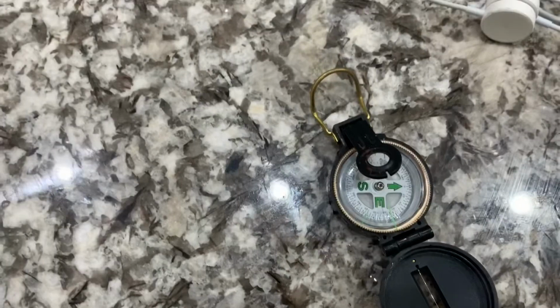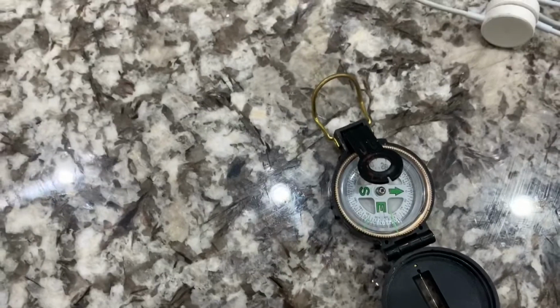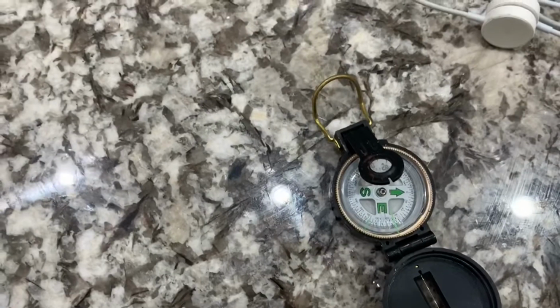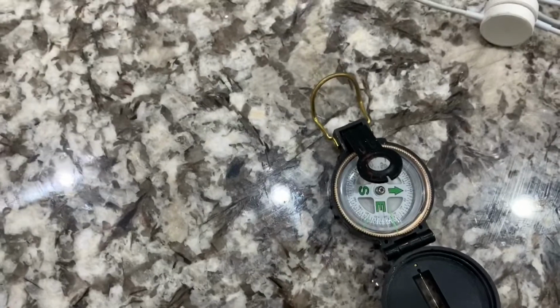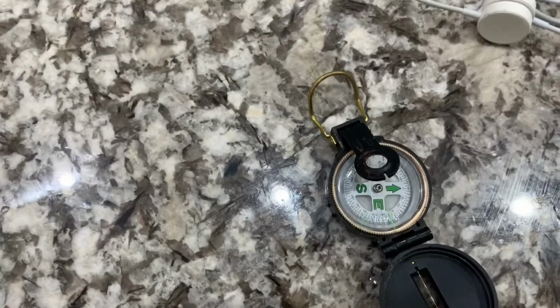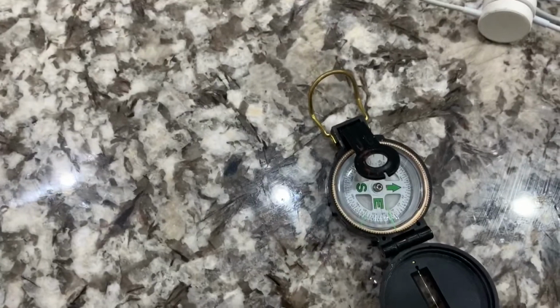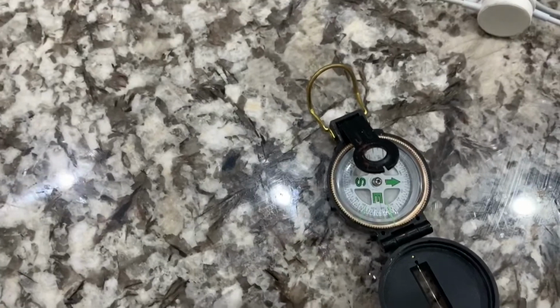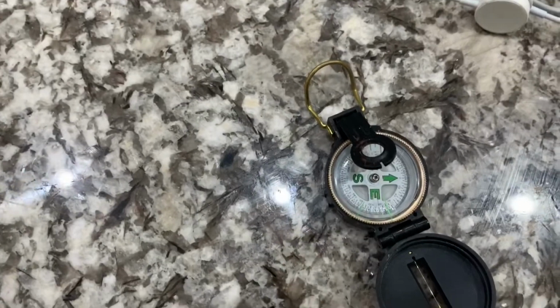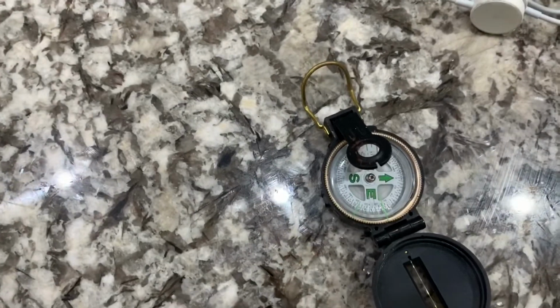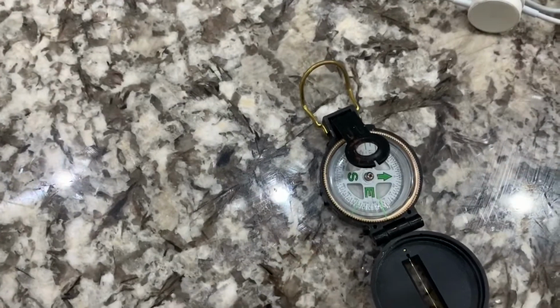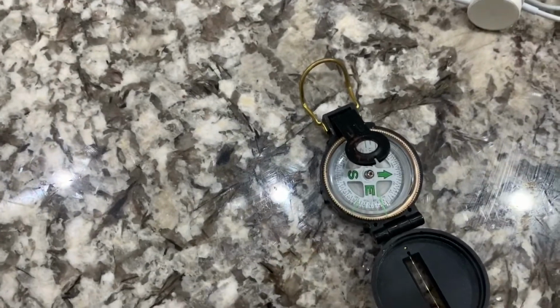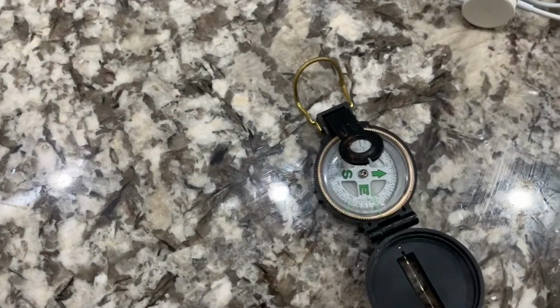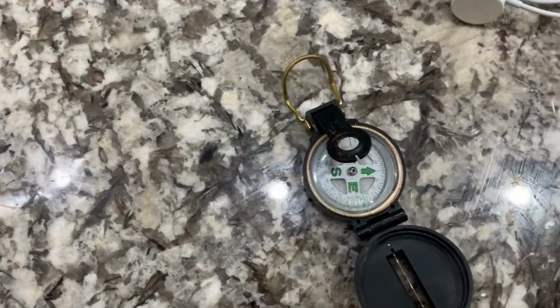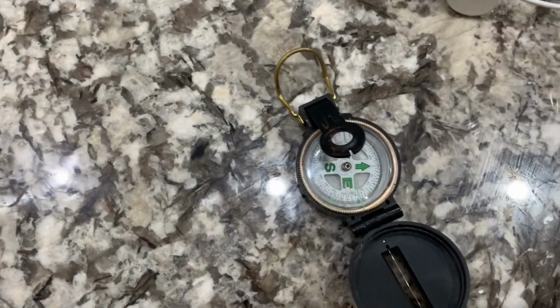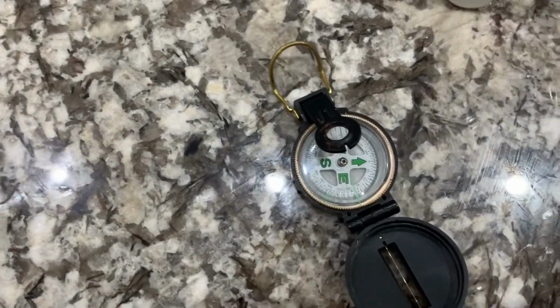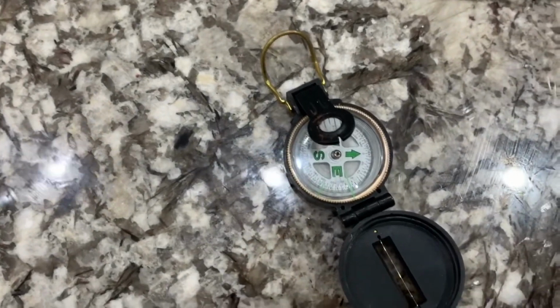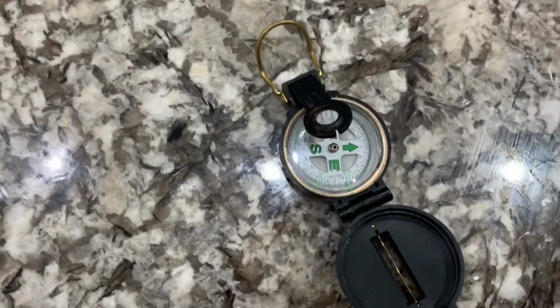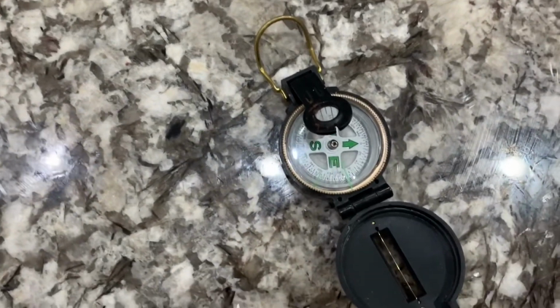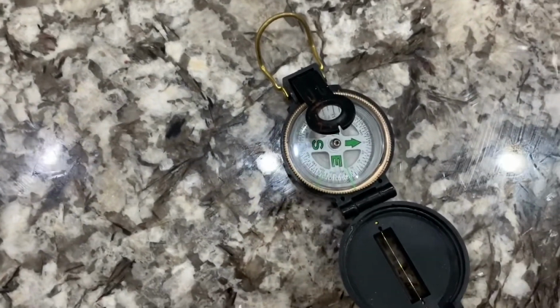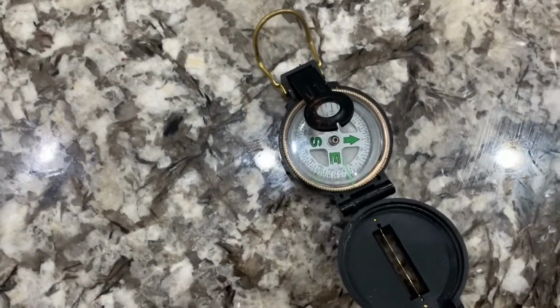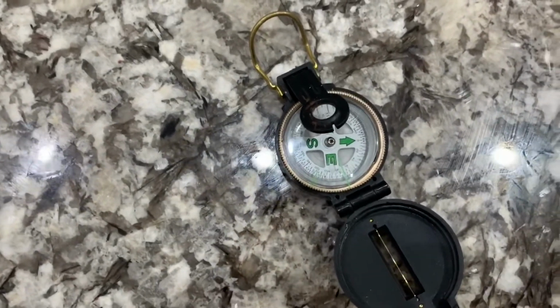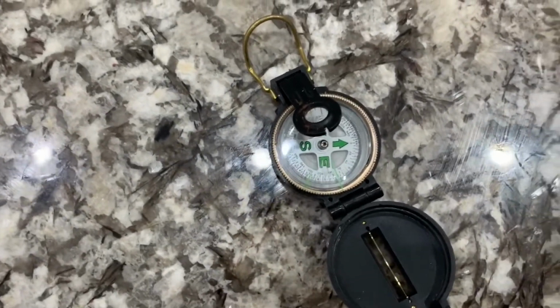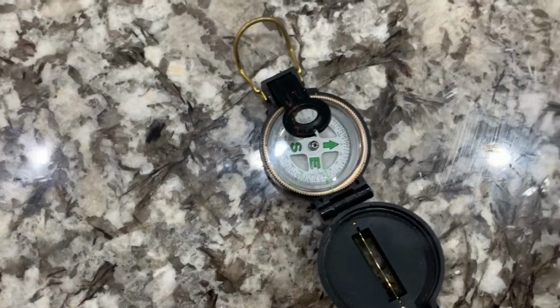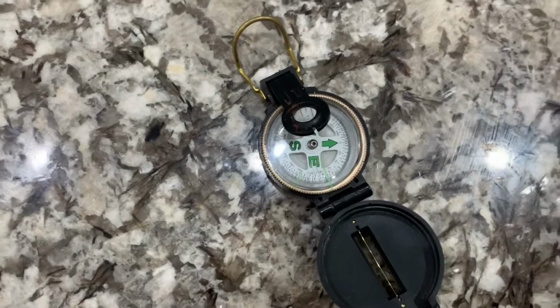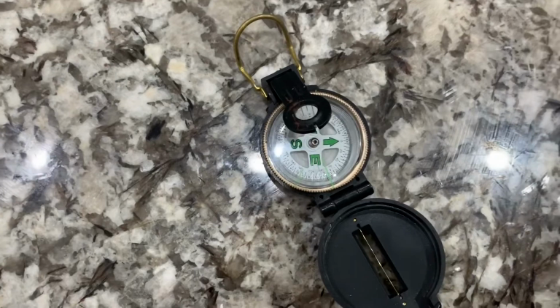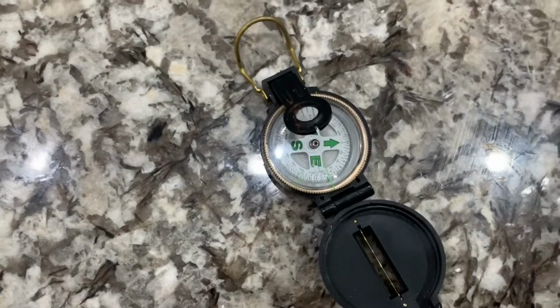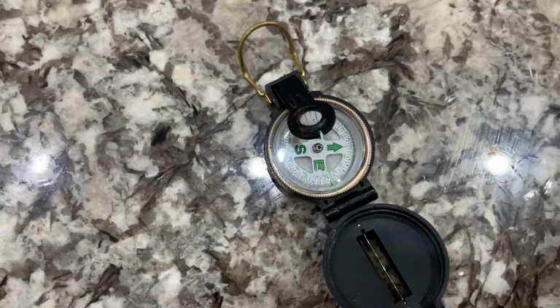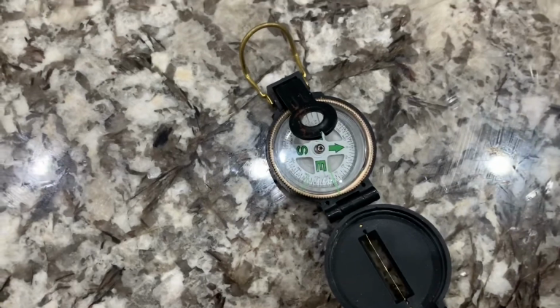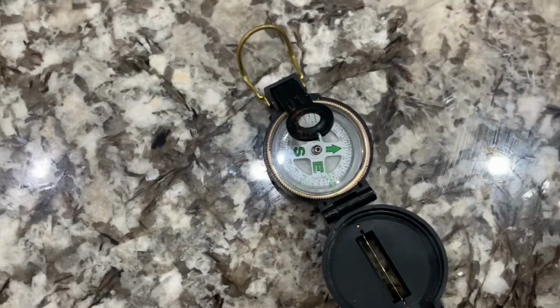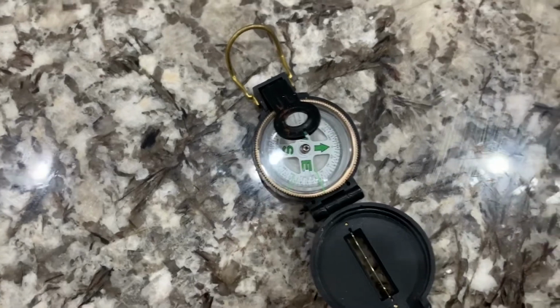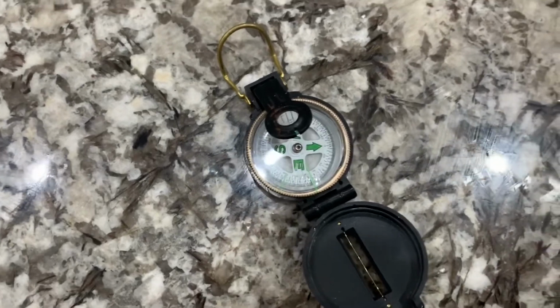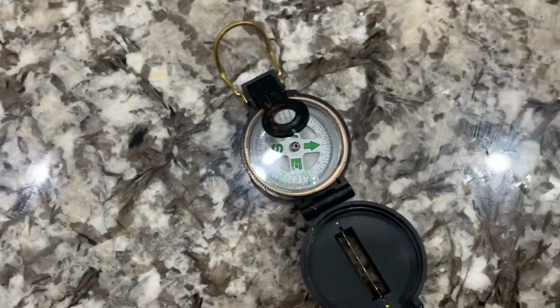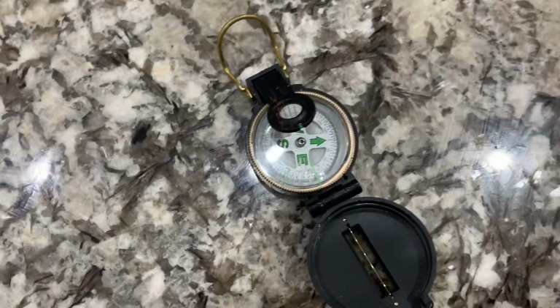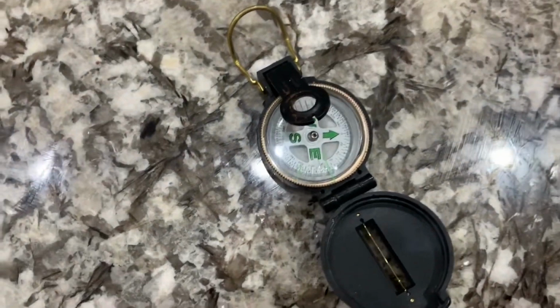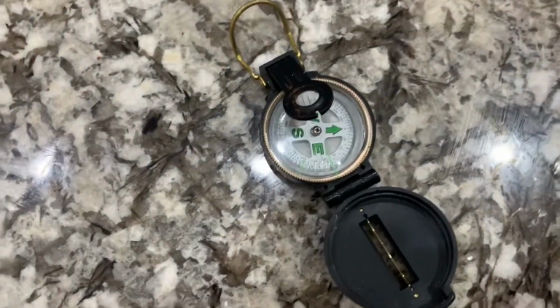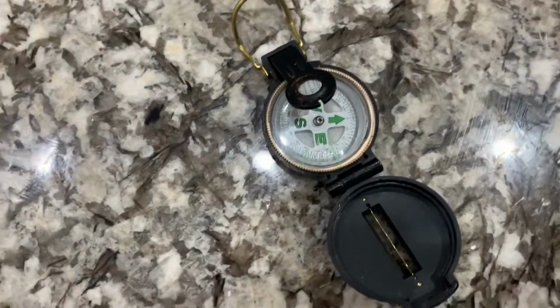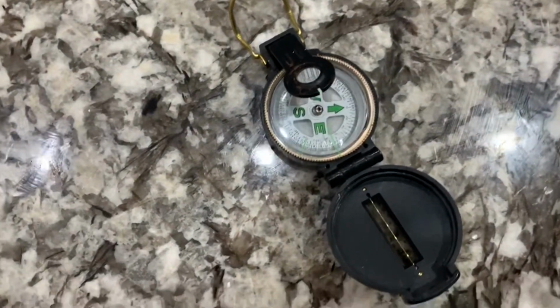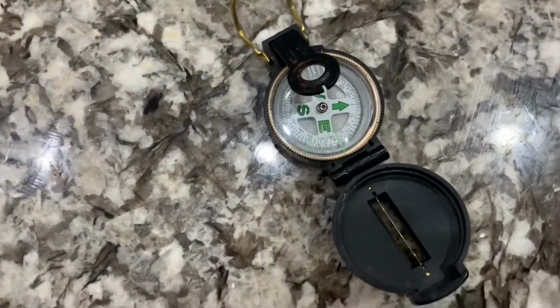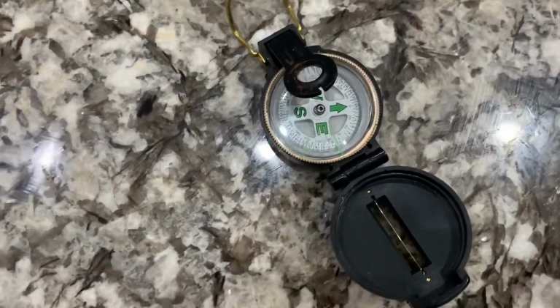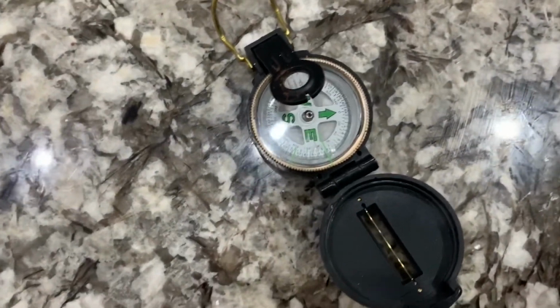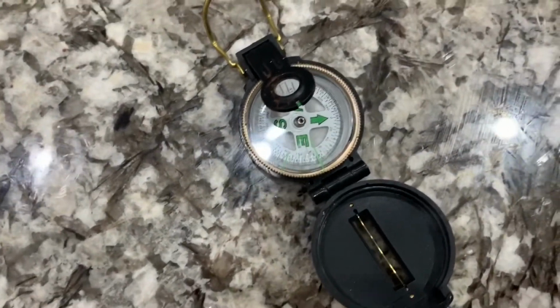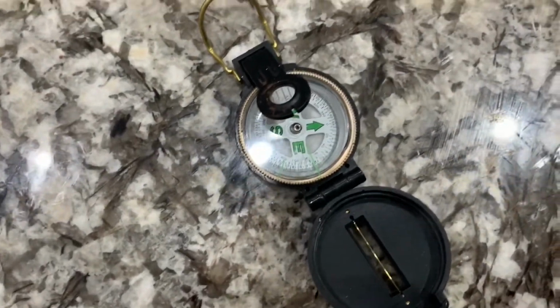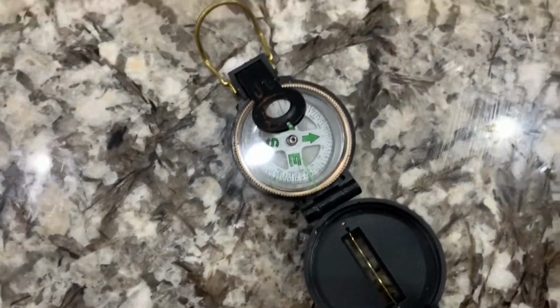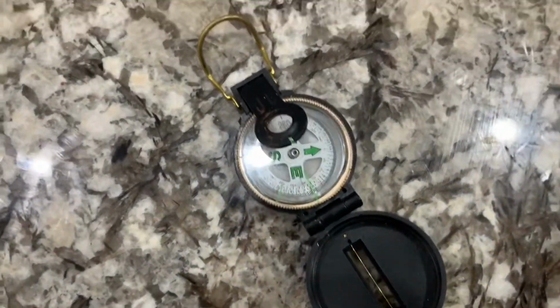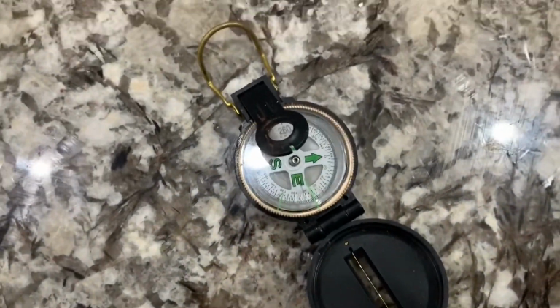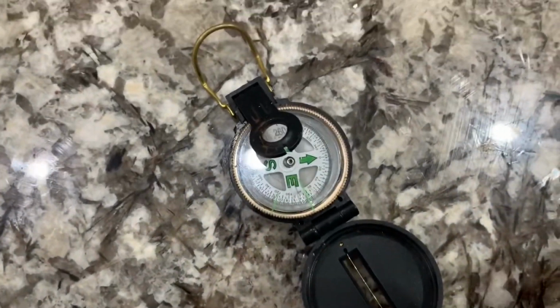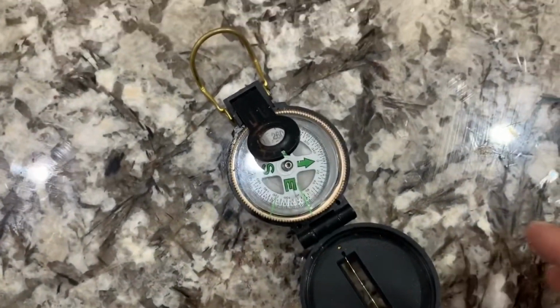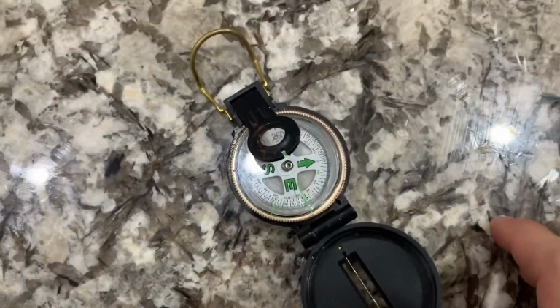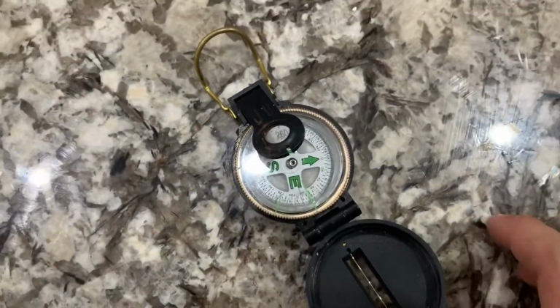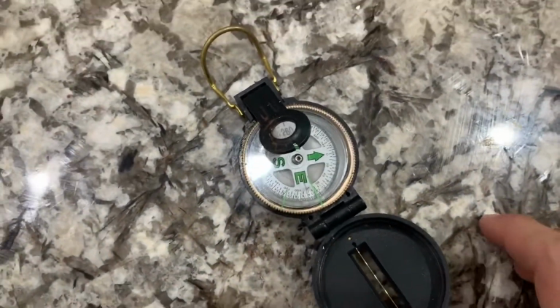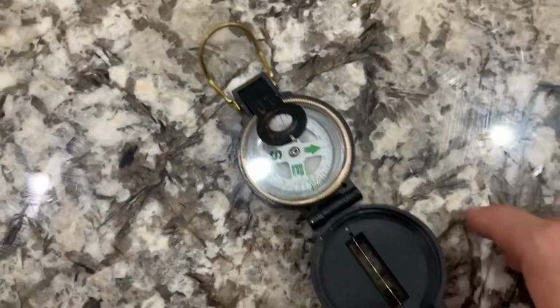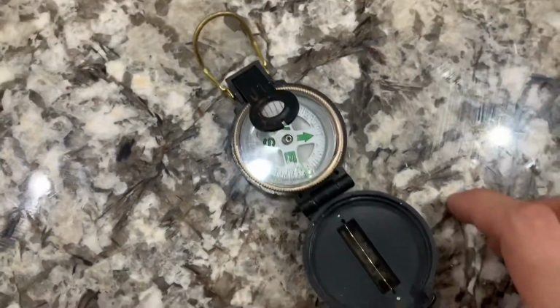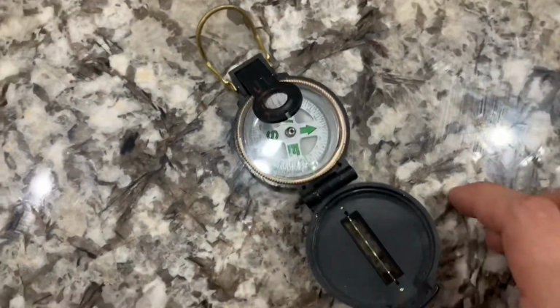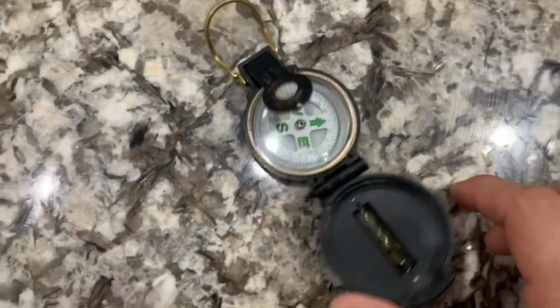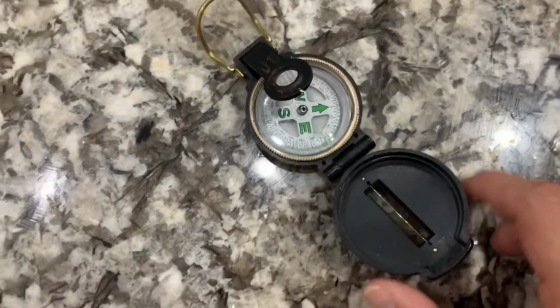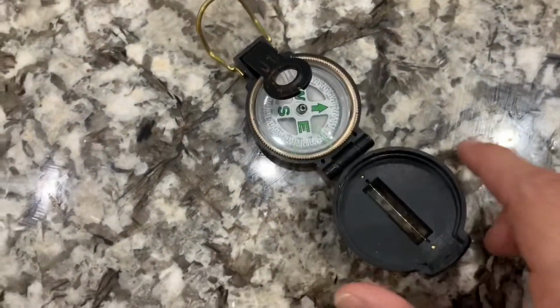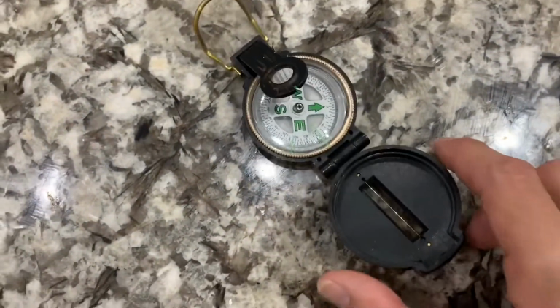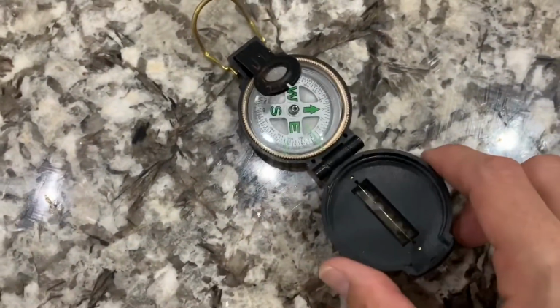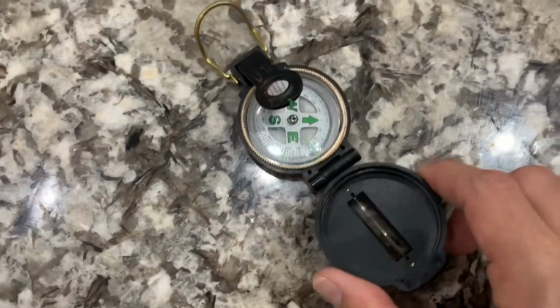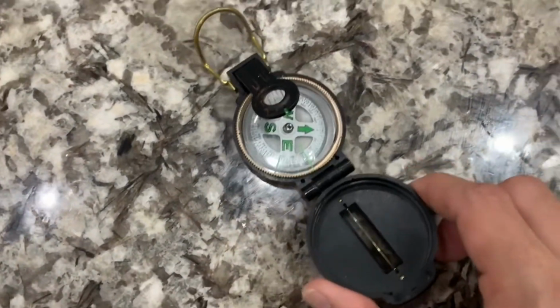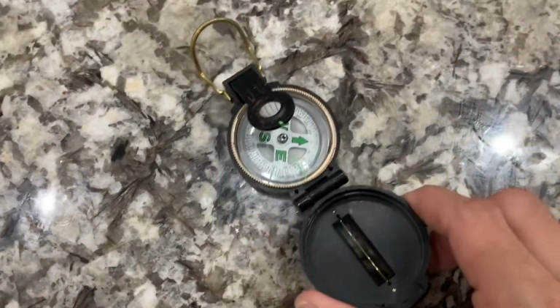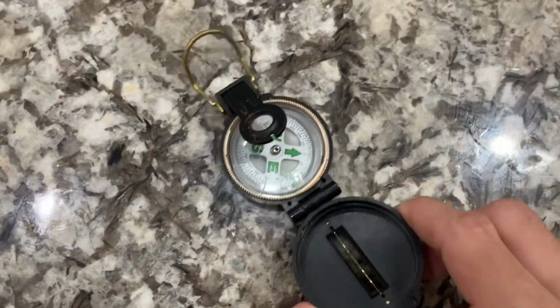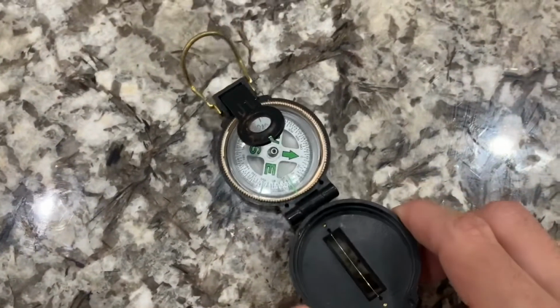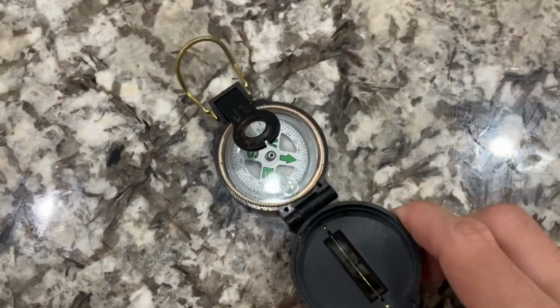This is patent-pending technology, and I want to show you guys the actual effect it has on the compass. You can see the compass here.